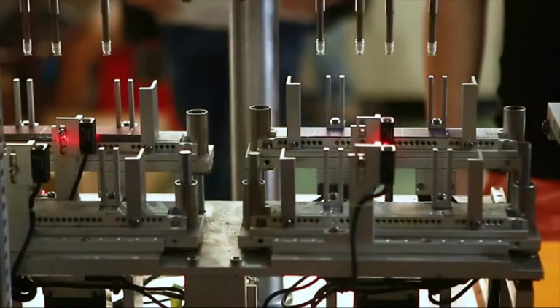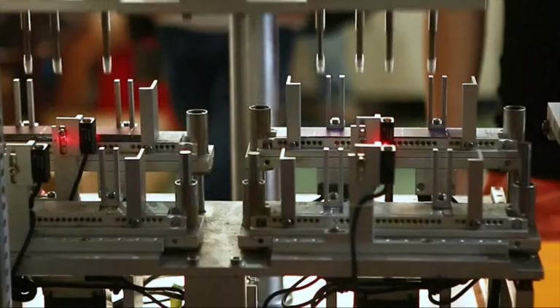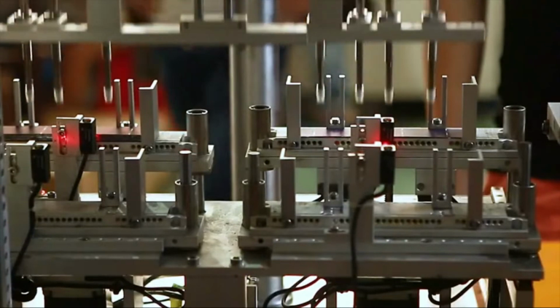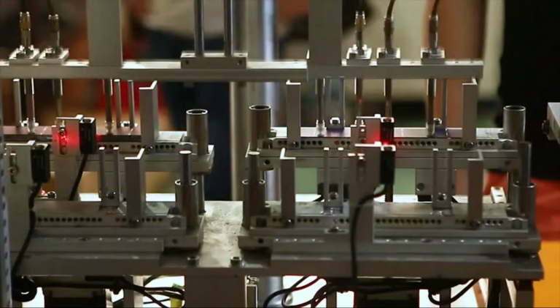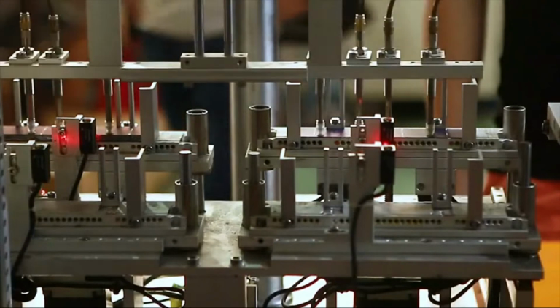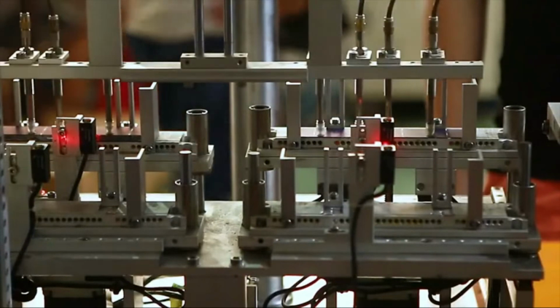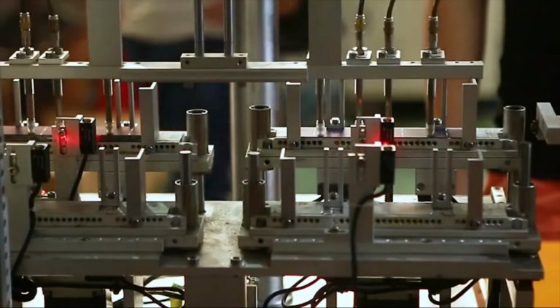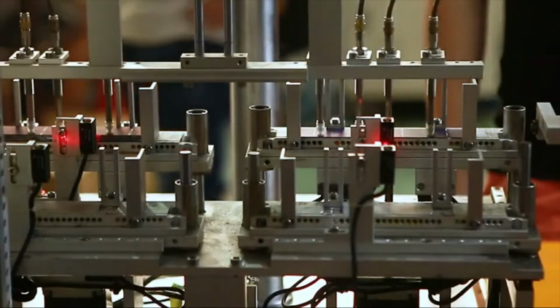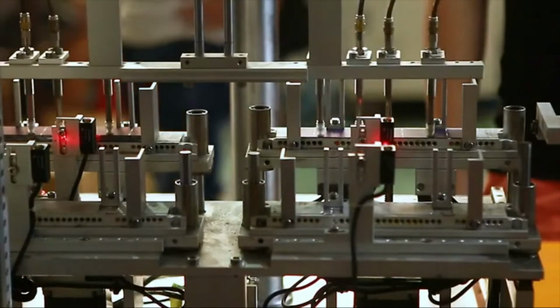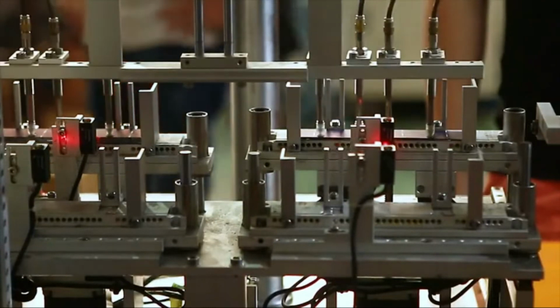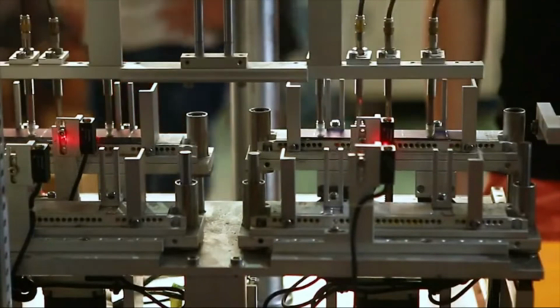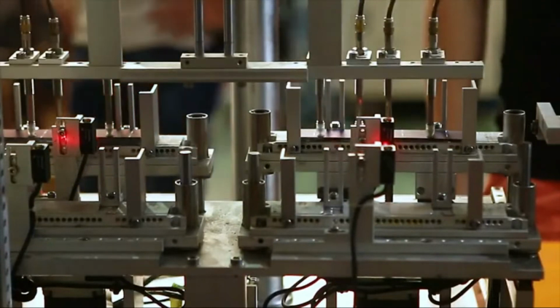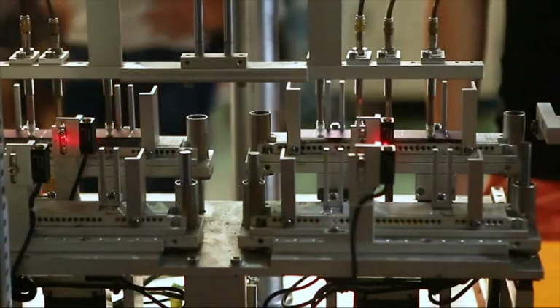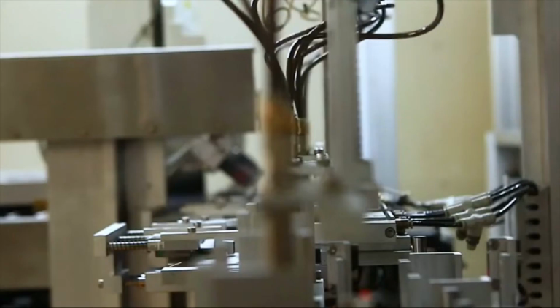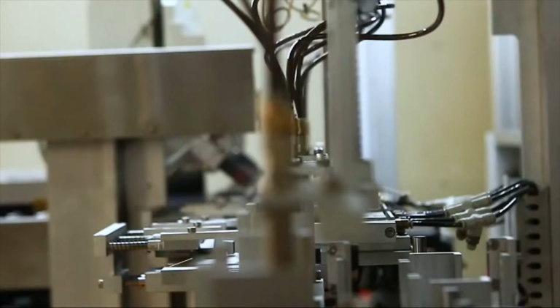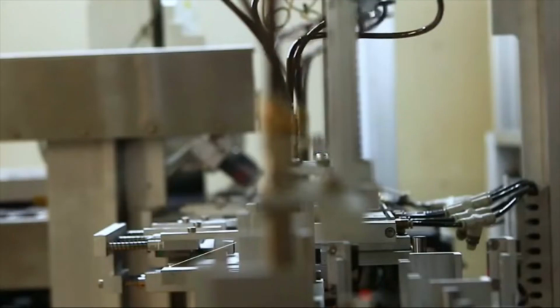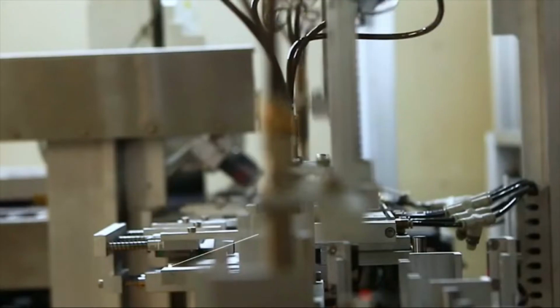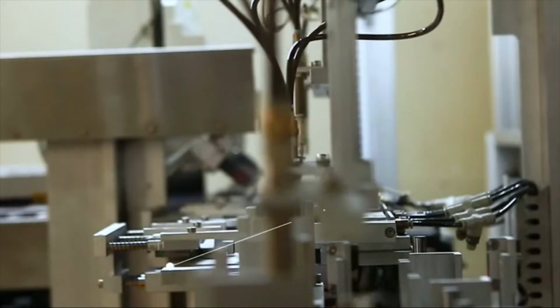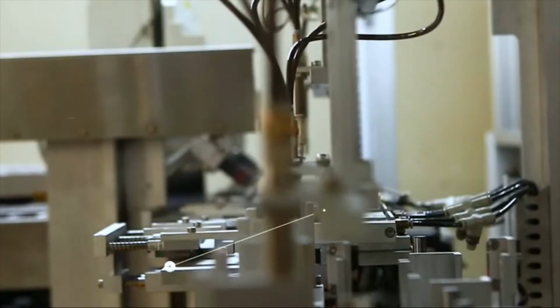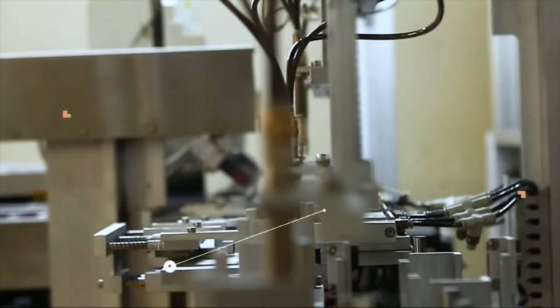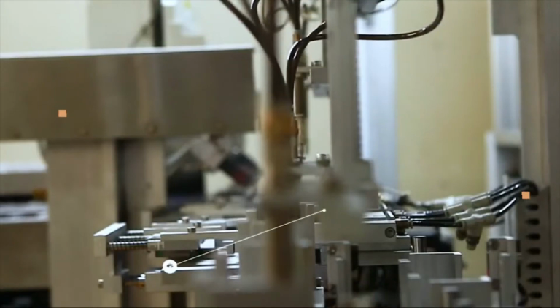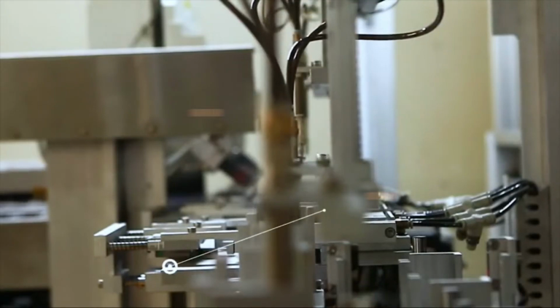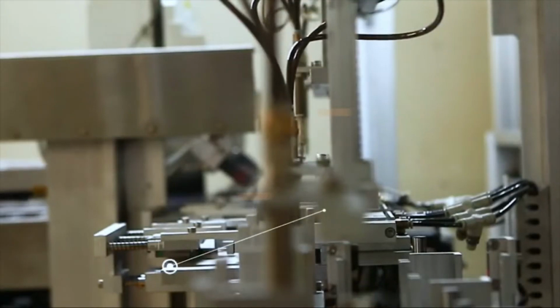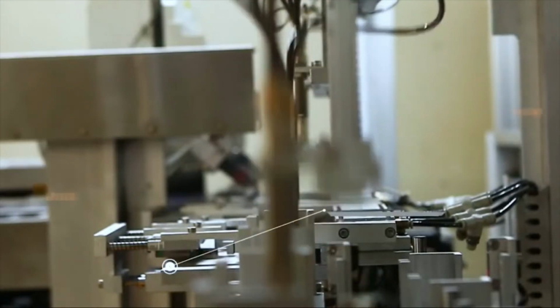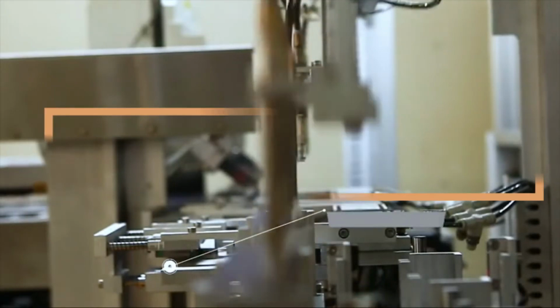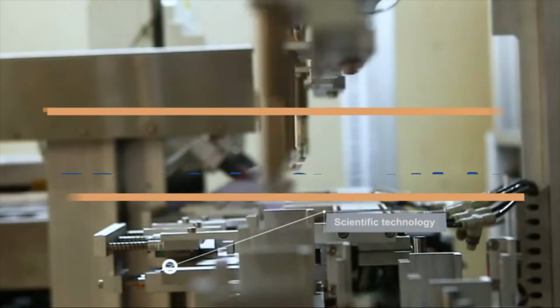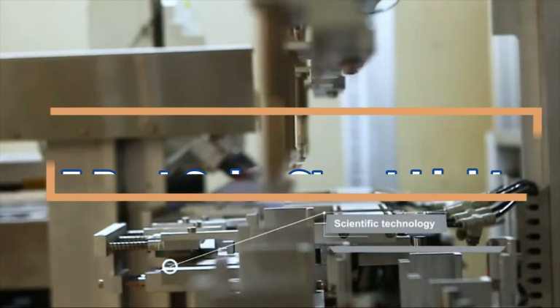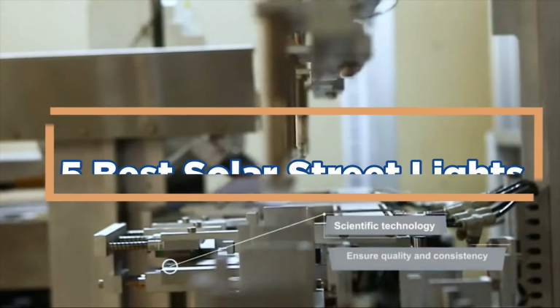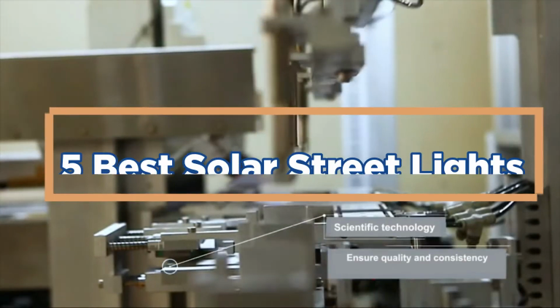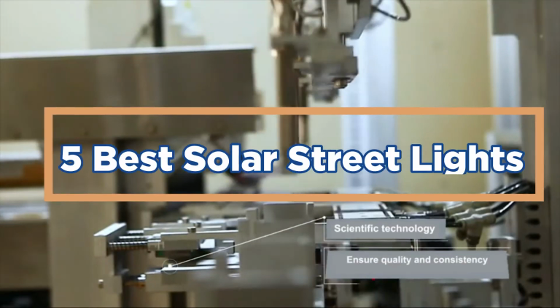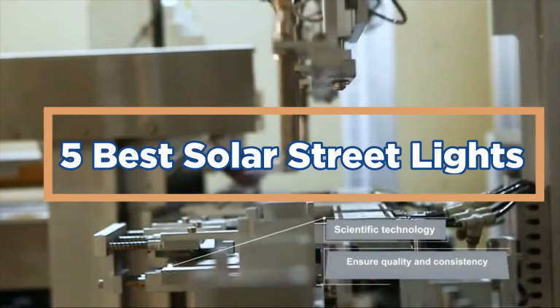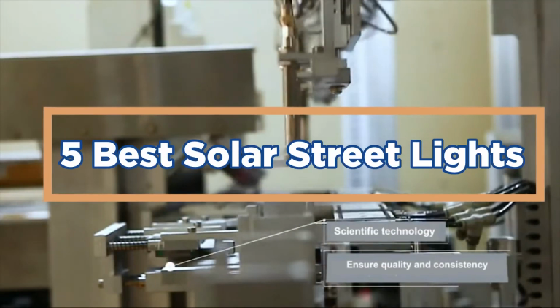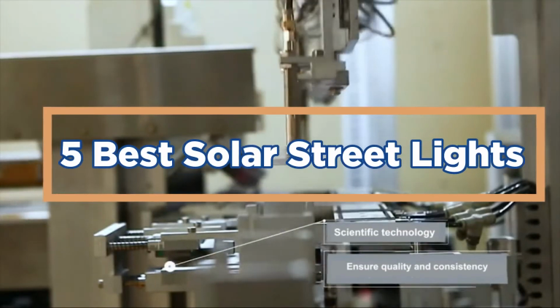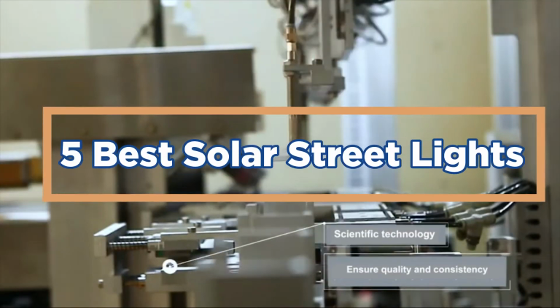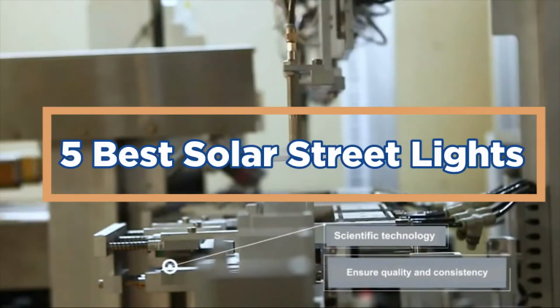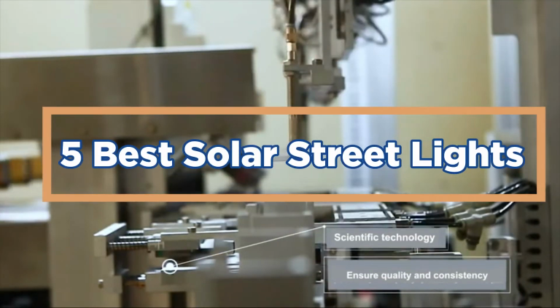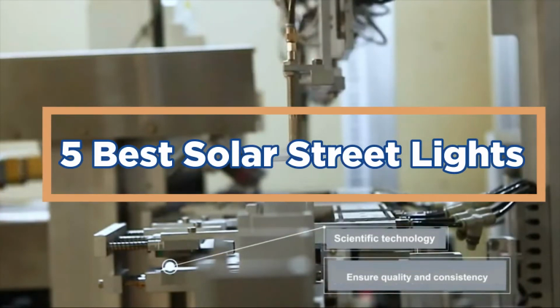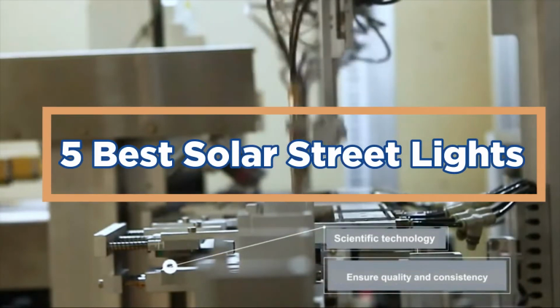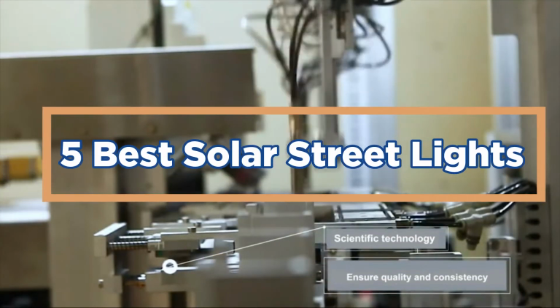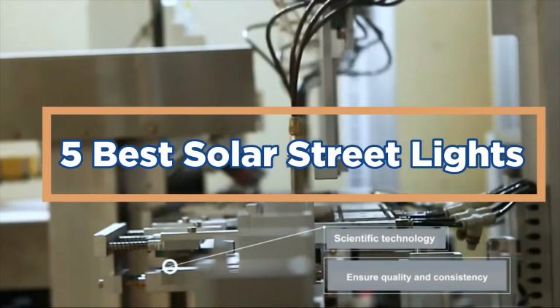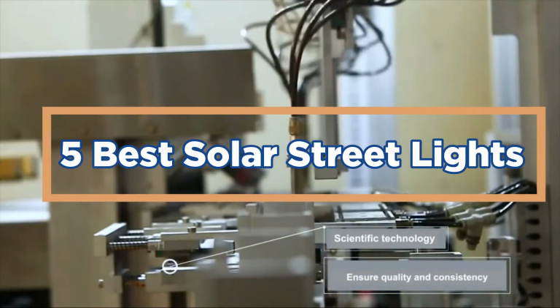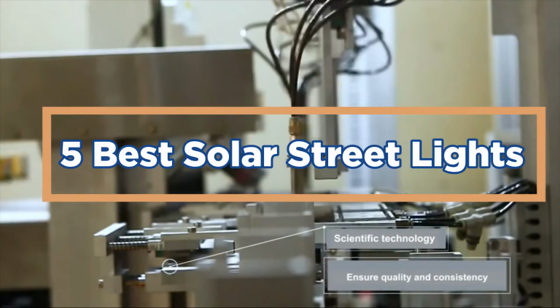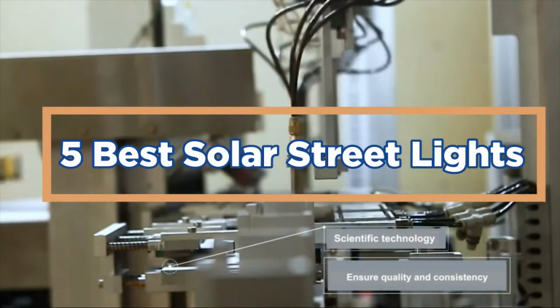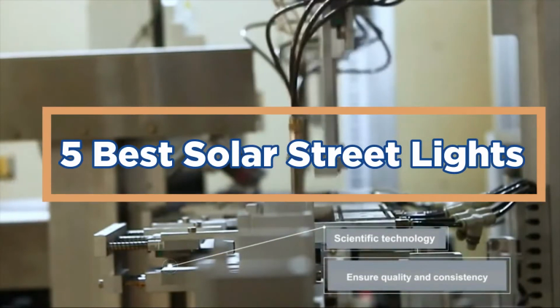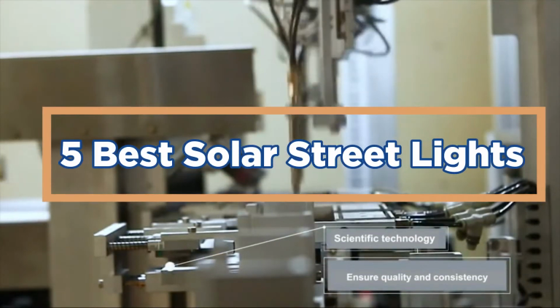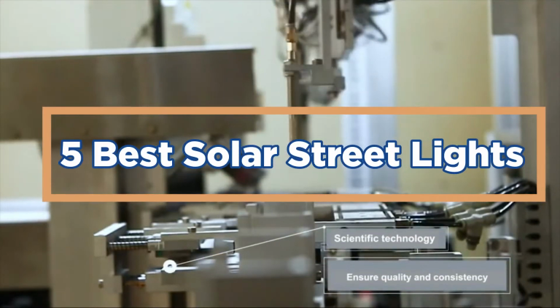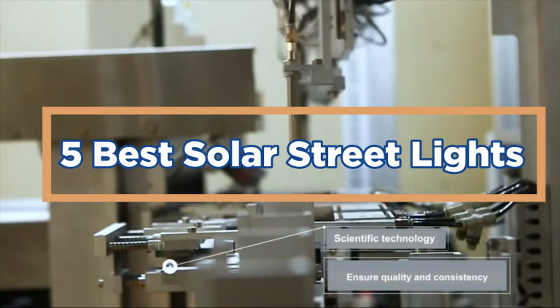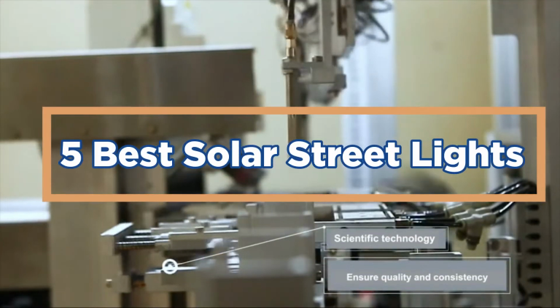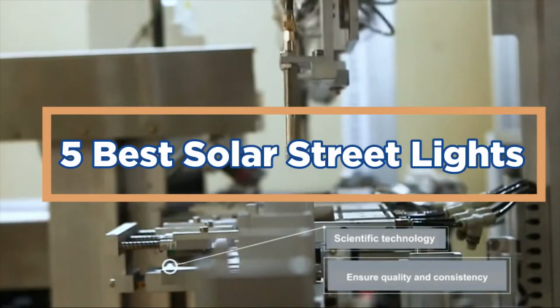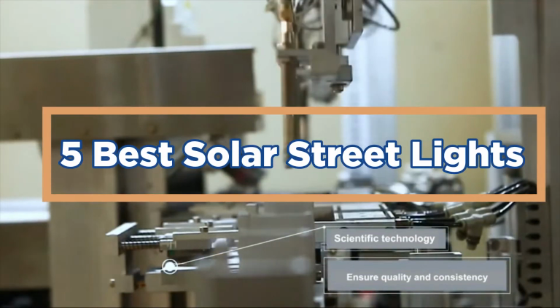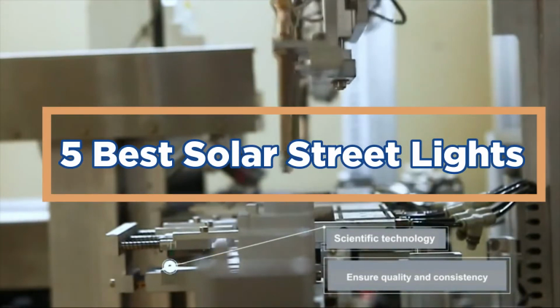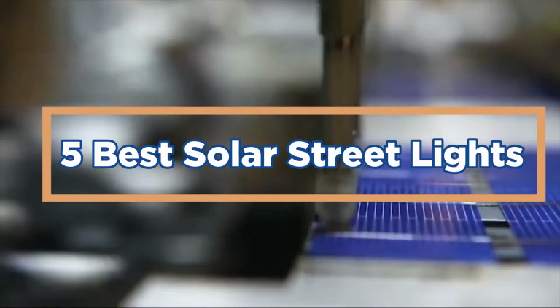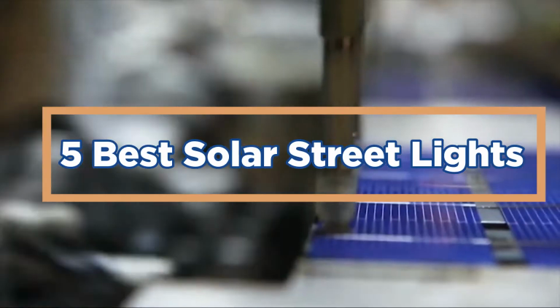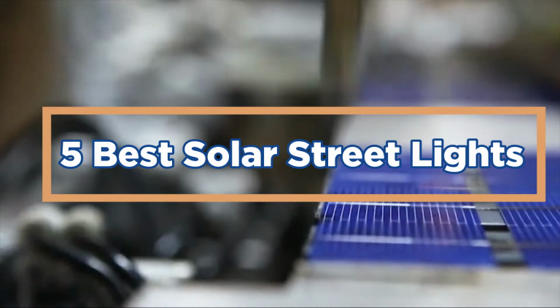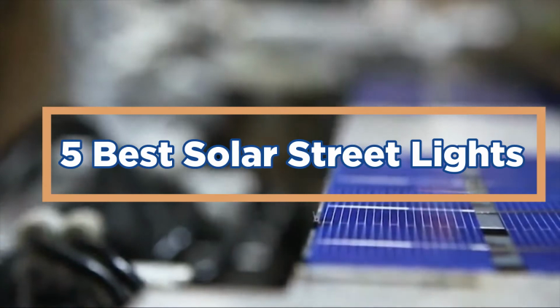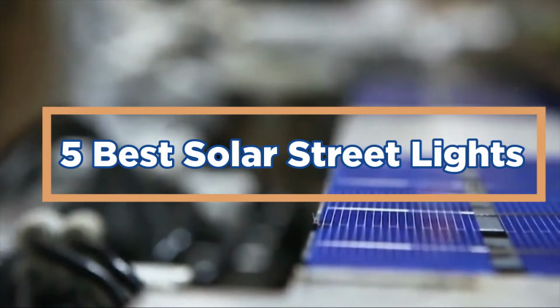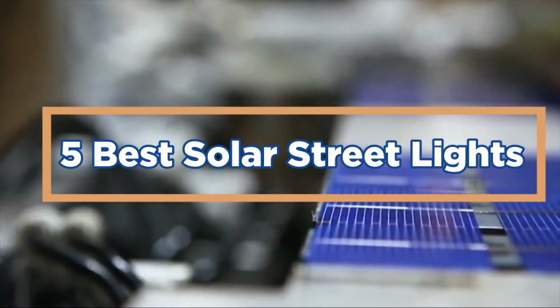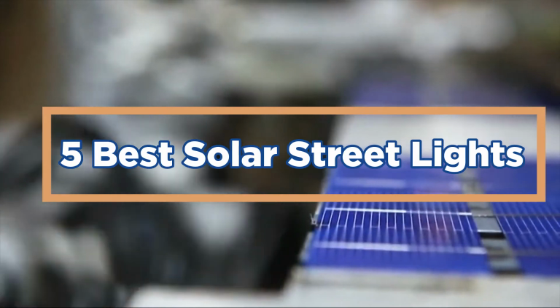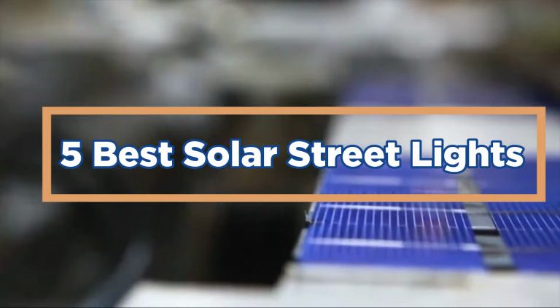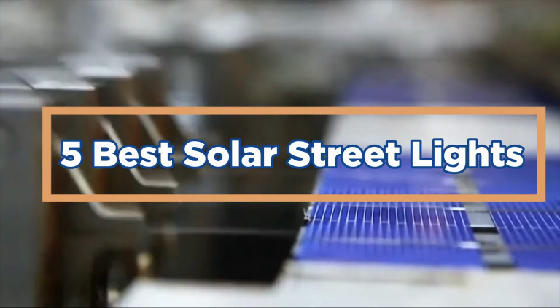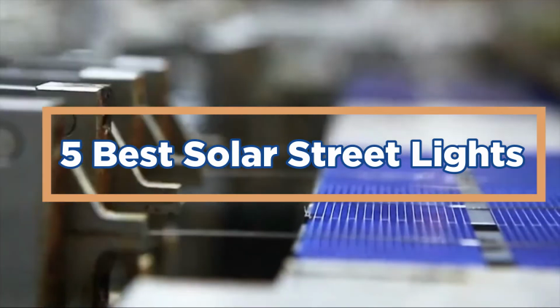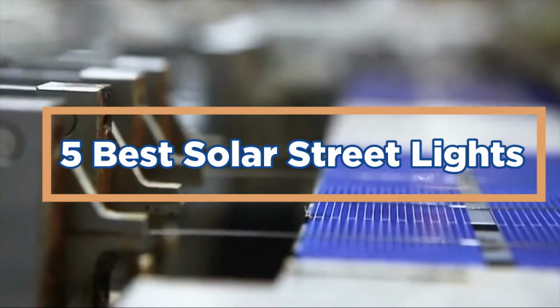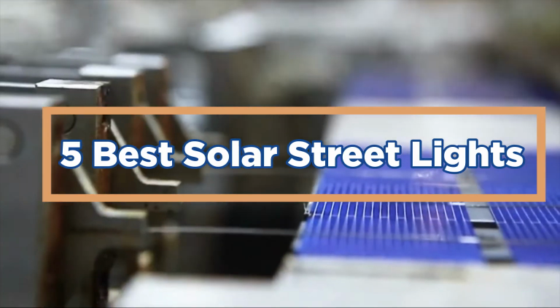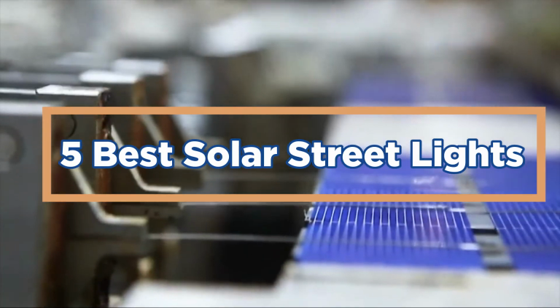In today's video, we will show you the top 5 best solar streetlights. So, let's get started.